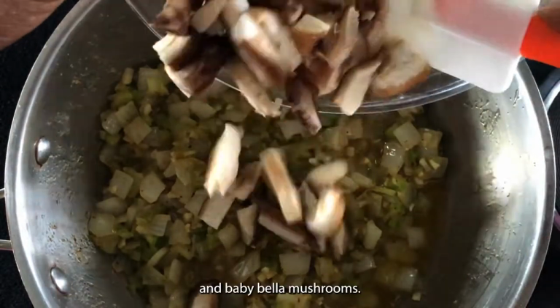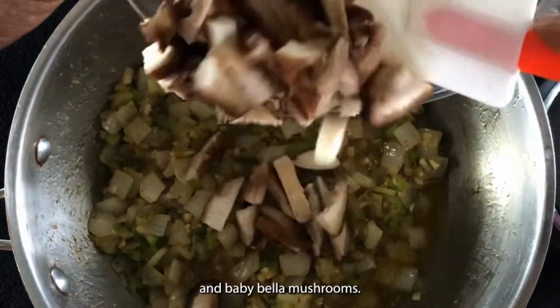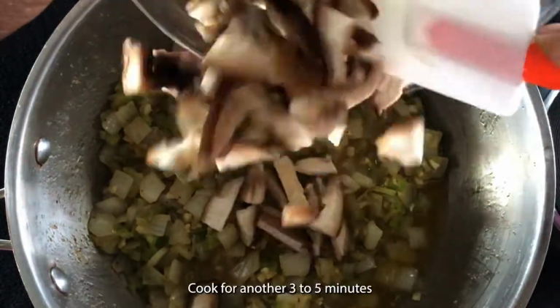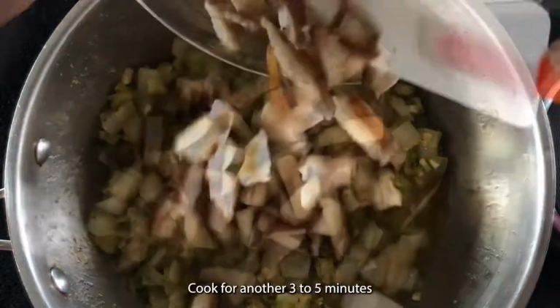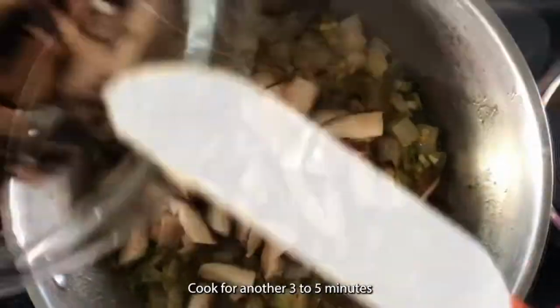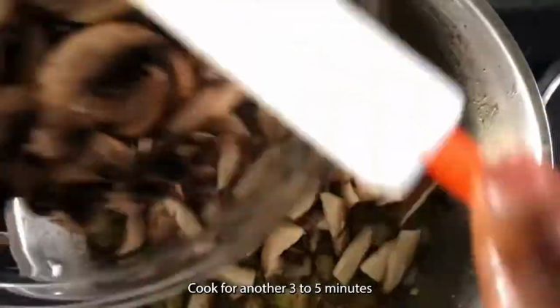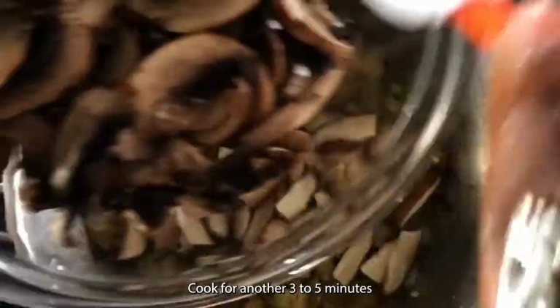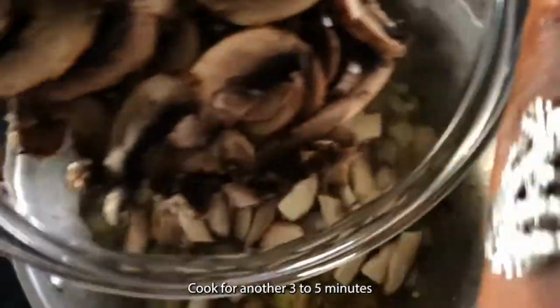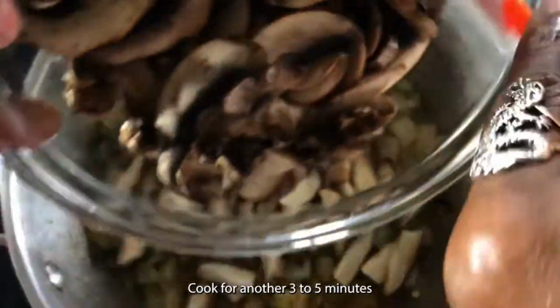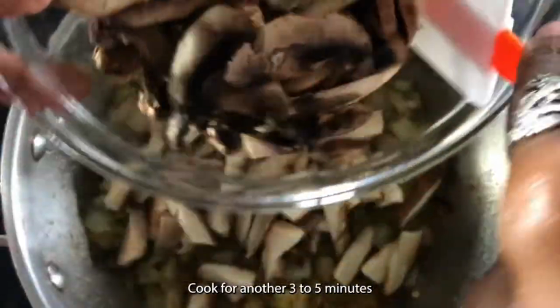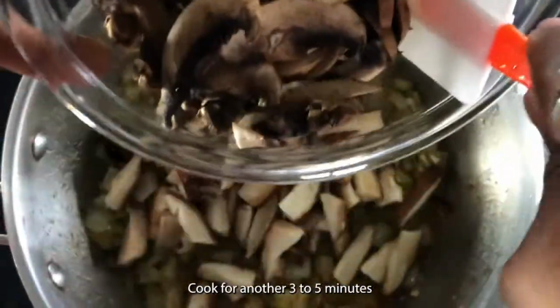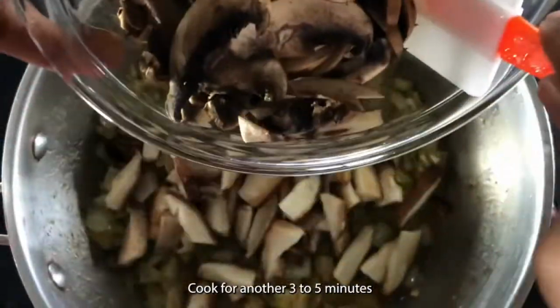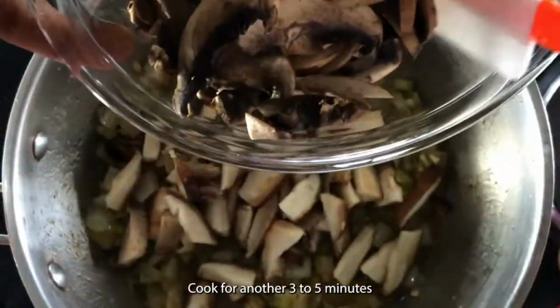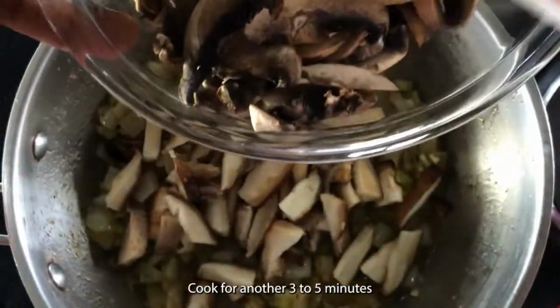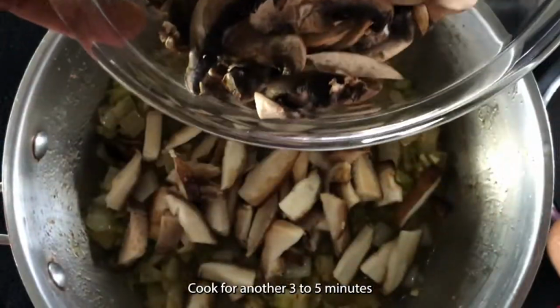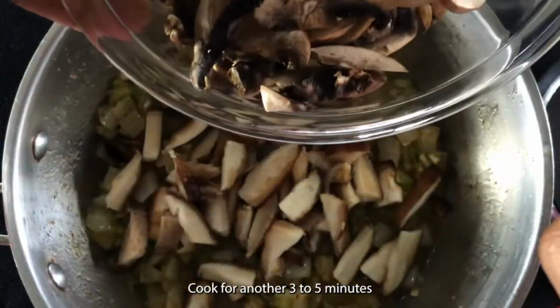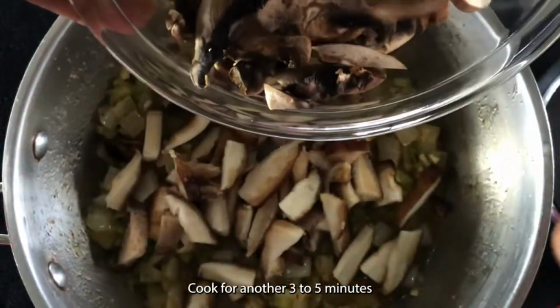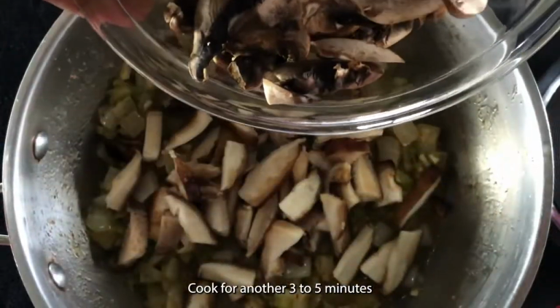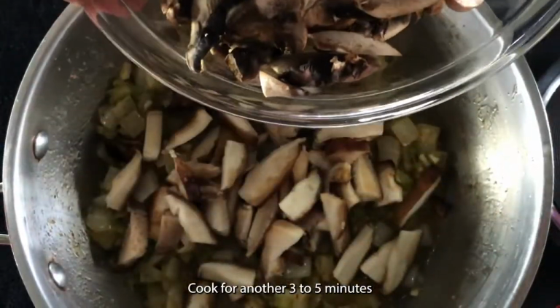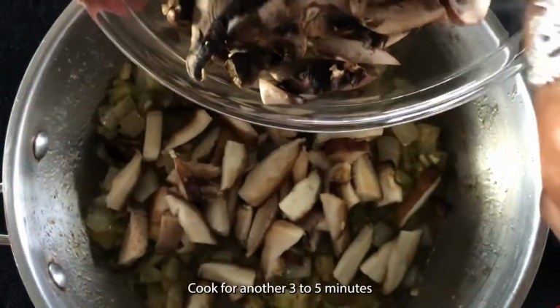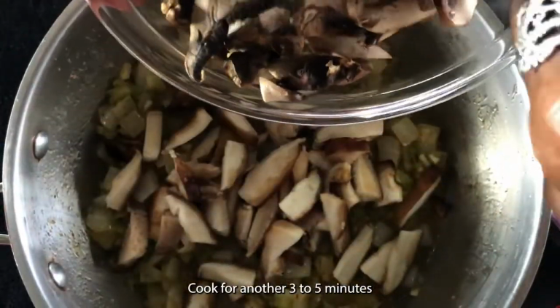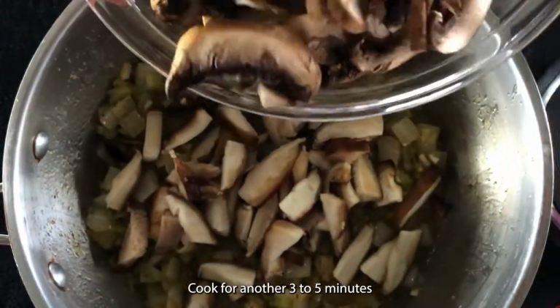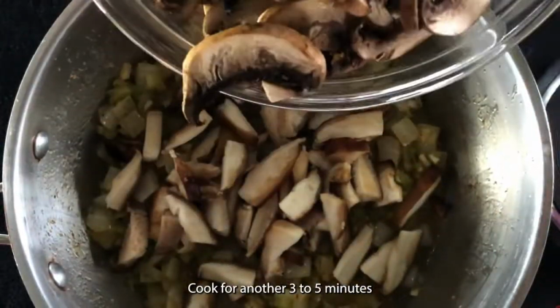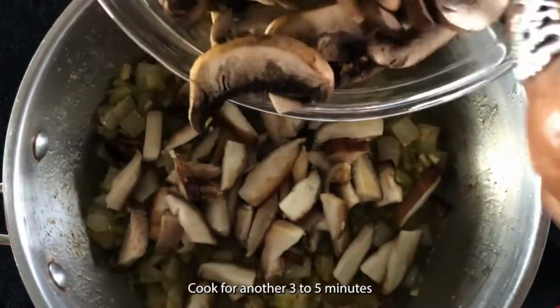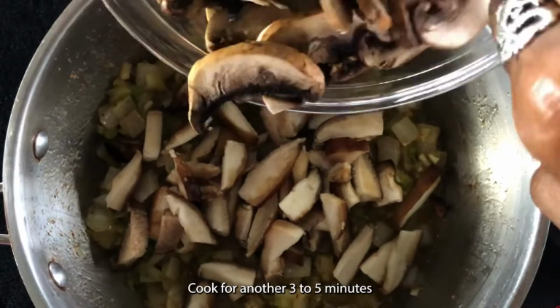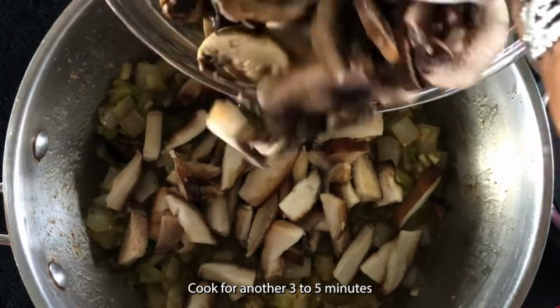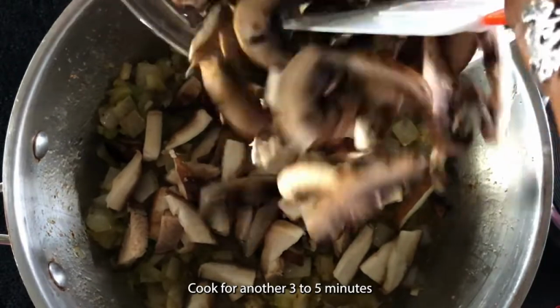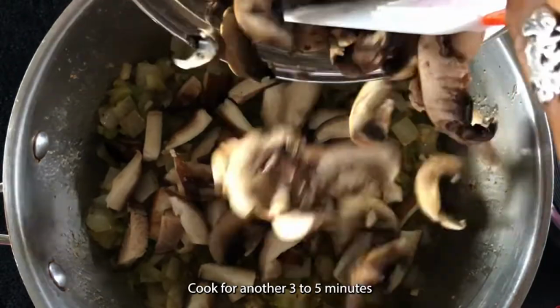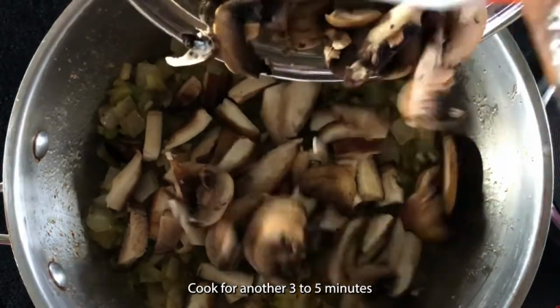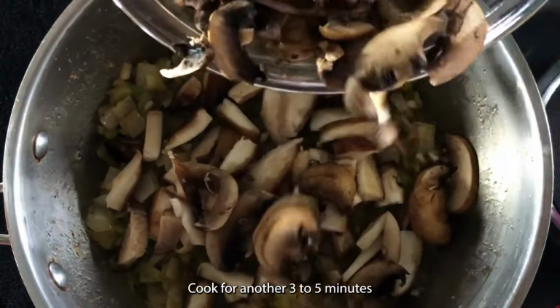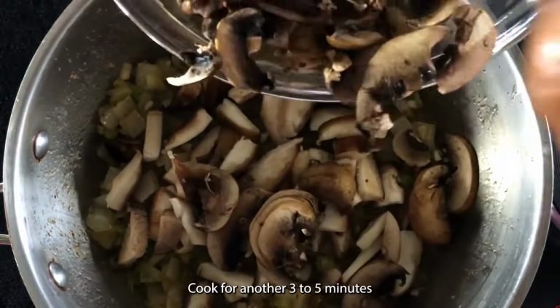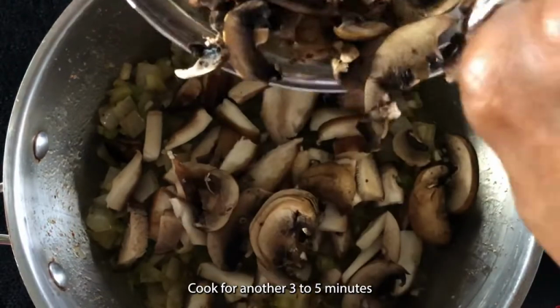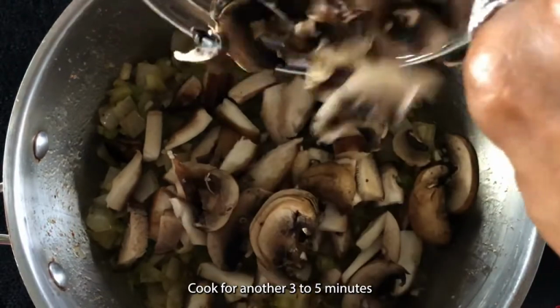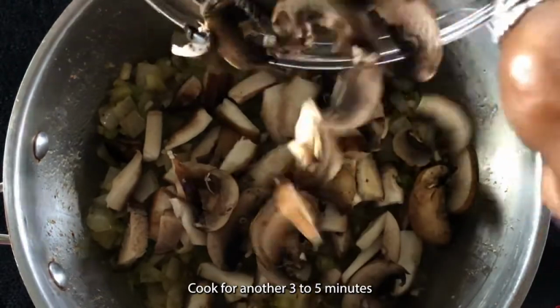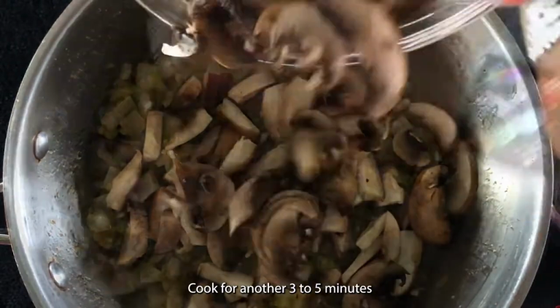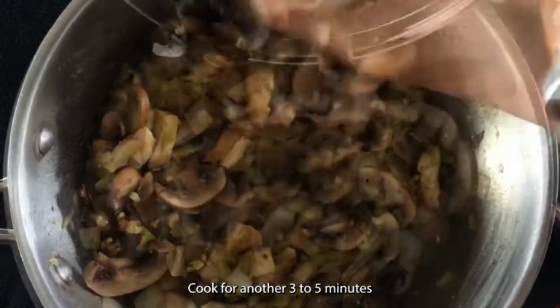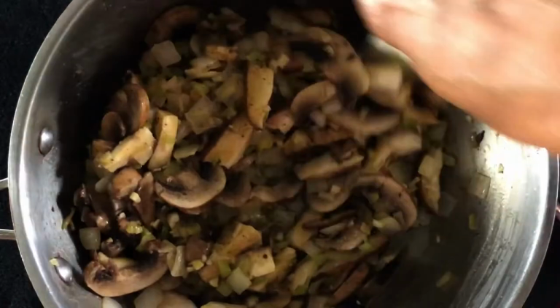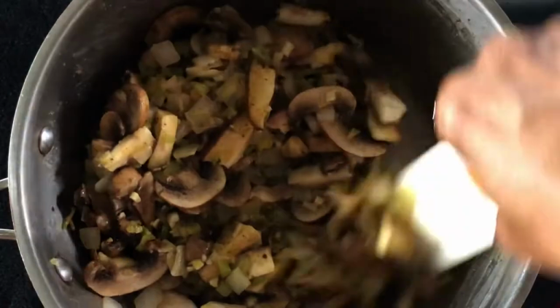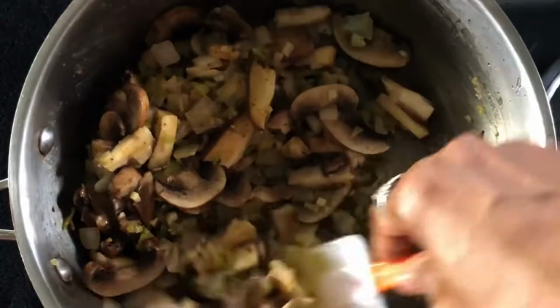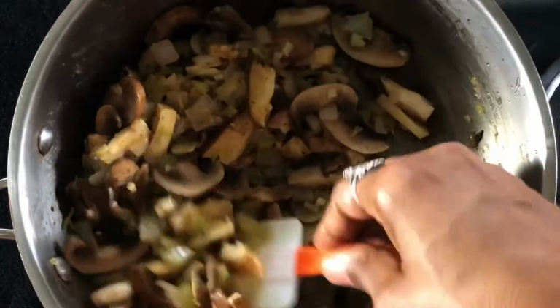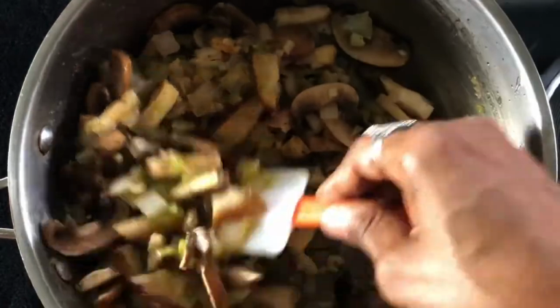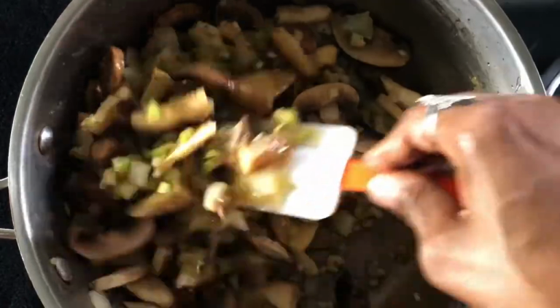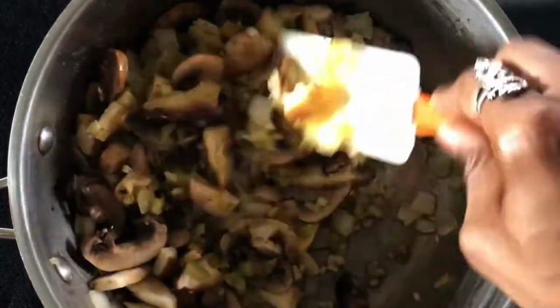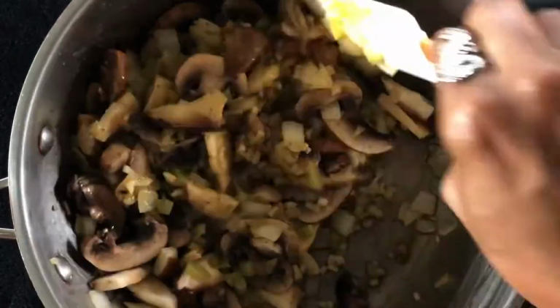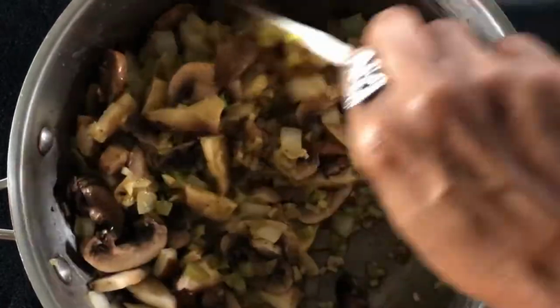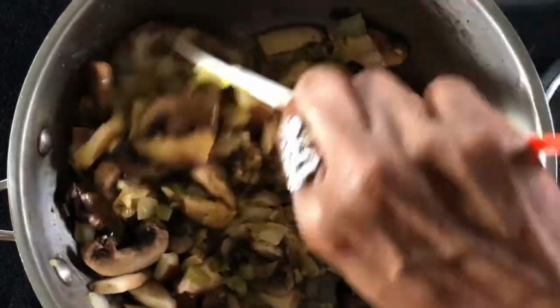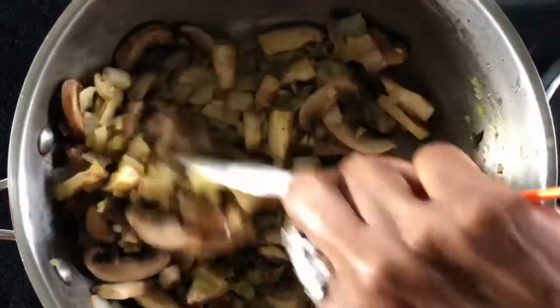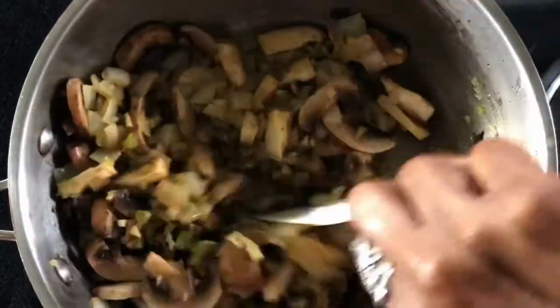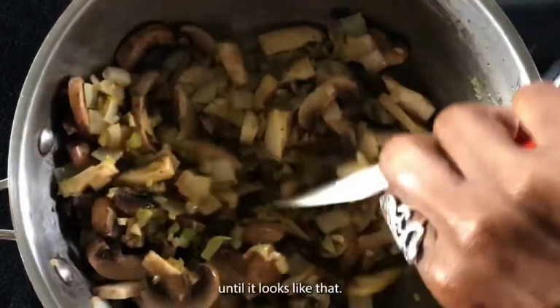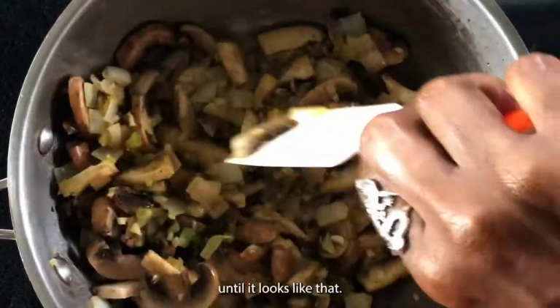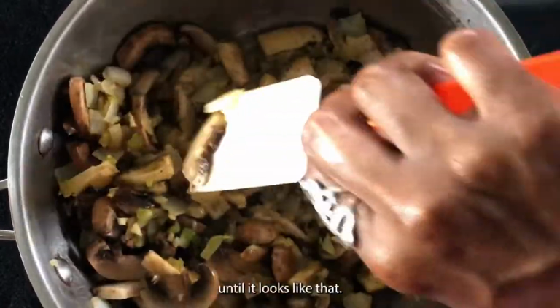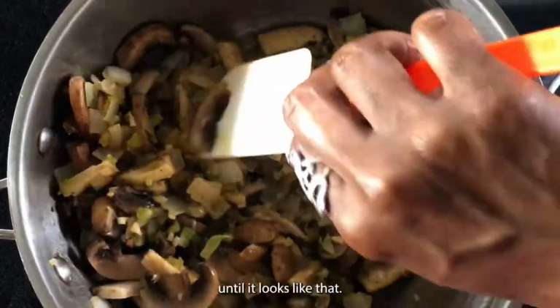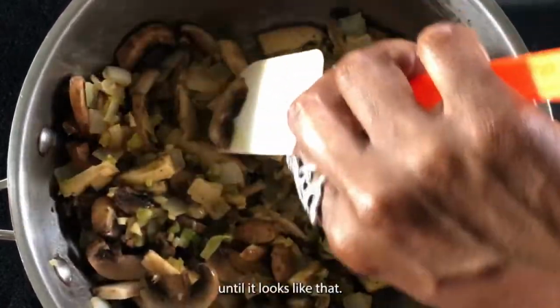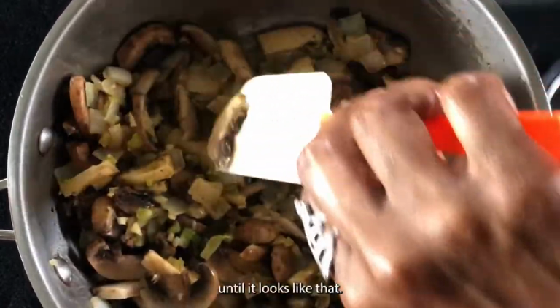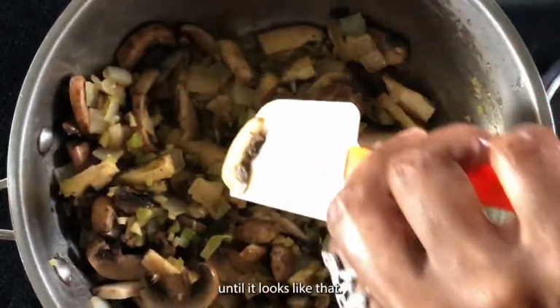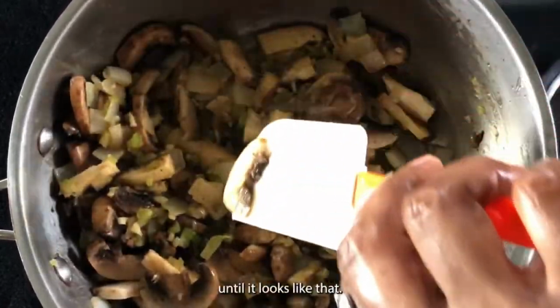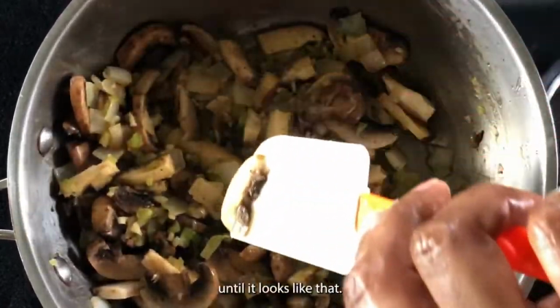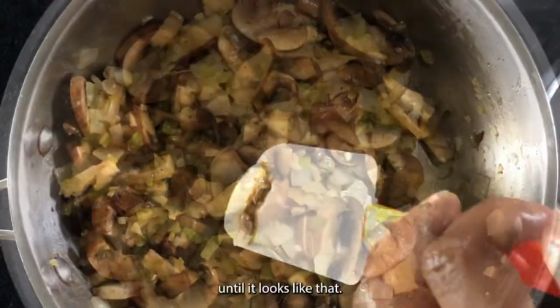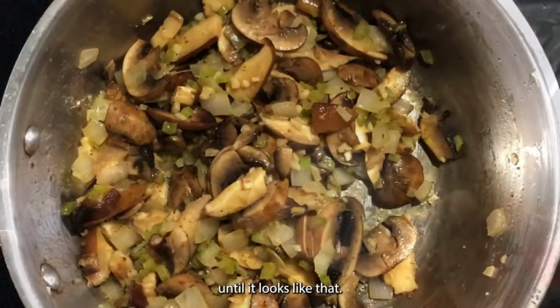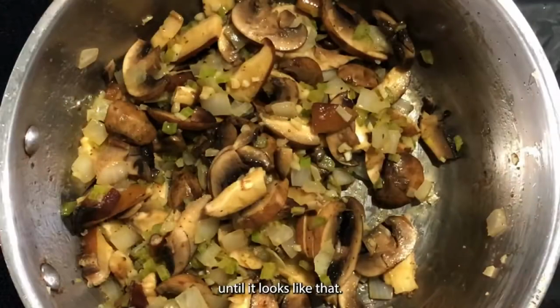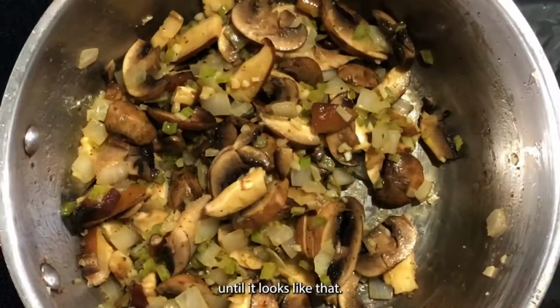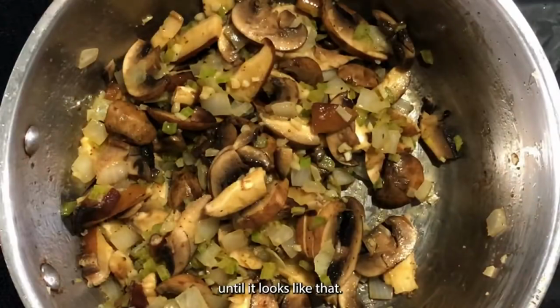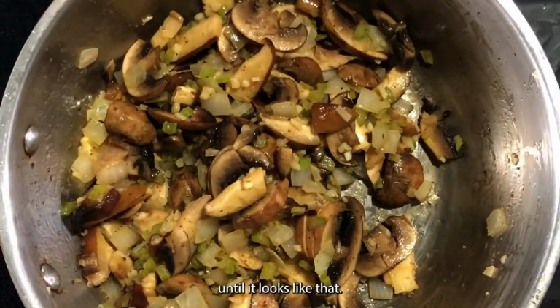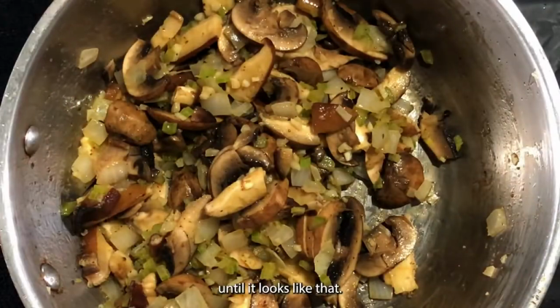Cook for three more minutes and then add half the shiitake and baby bella mushrooms. Cook for another three to five minutes until it looks like that.